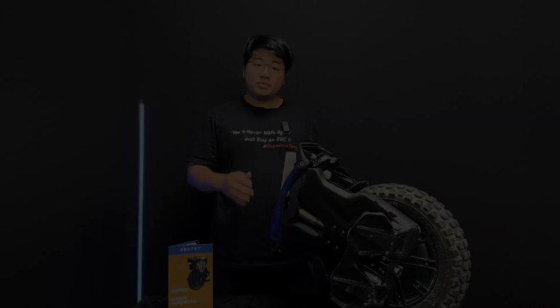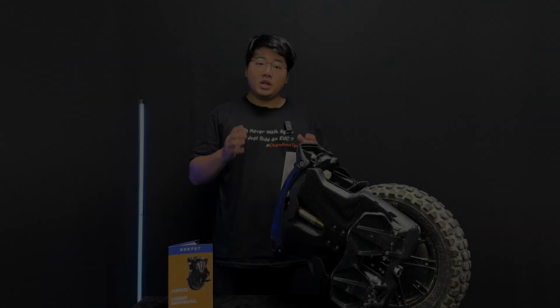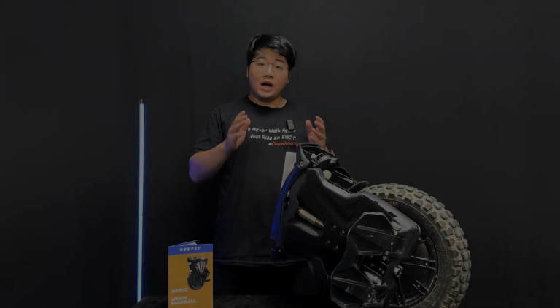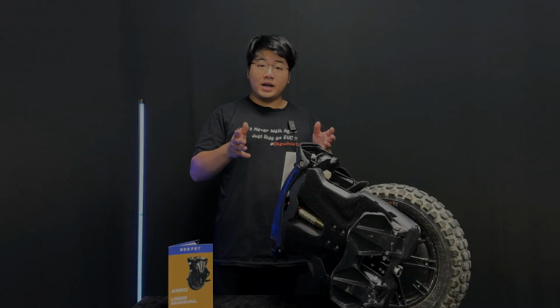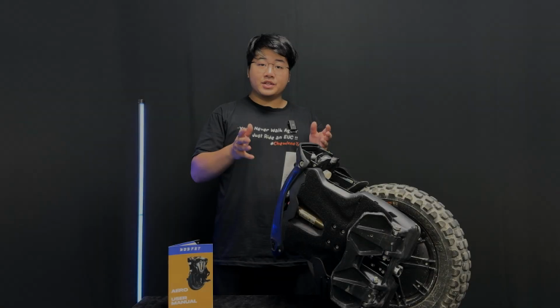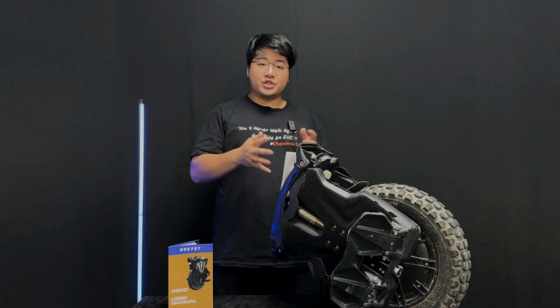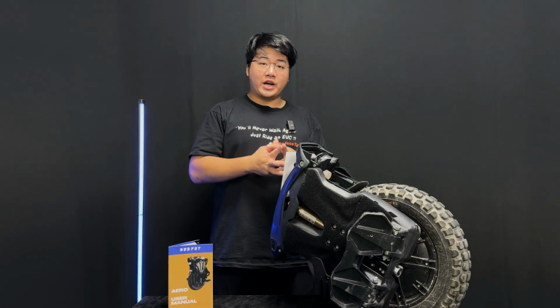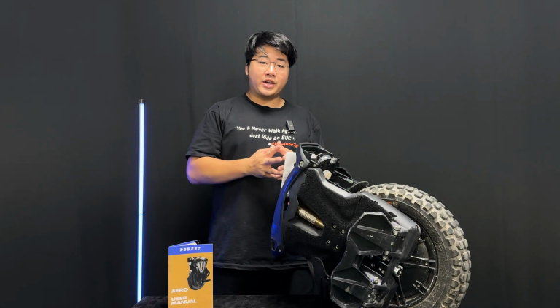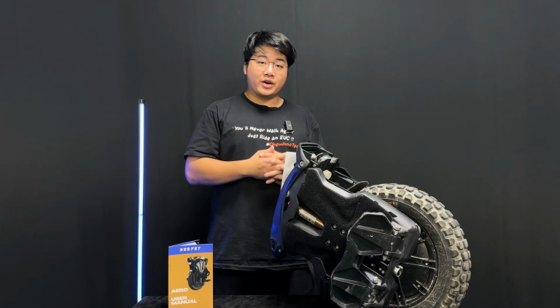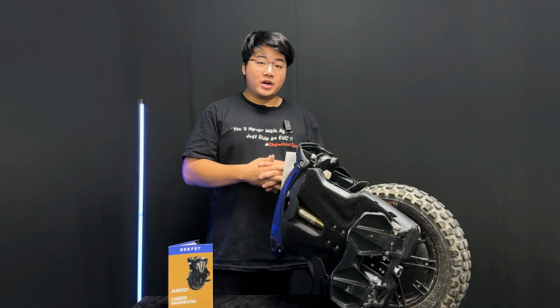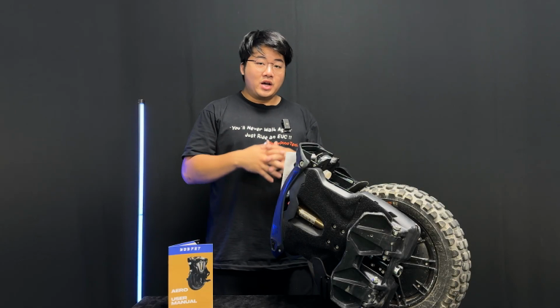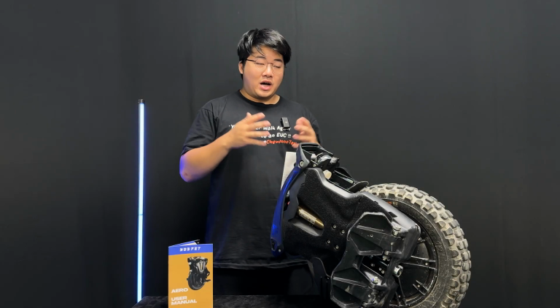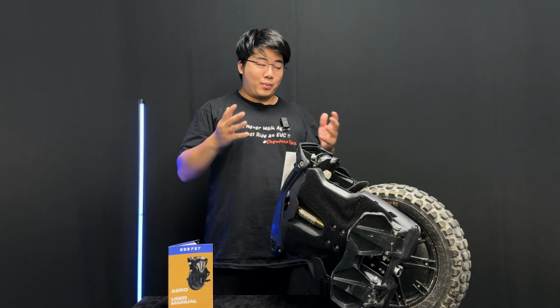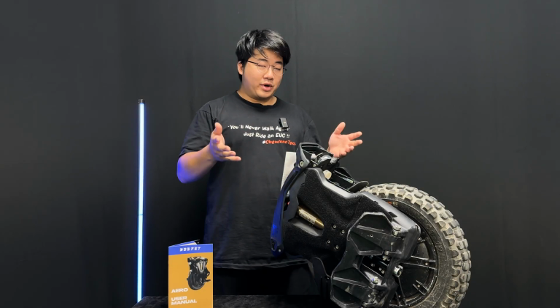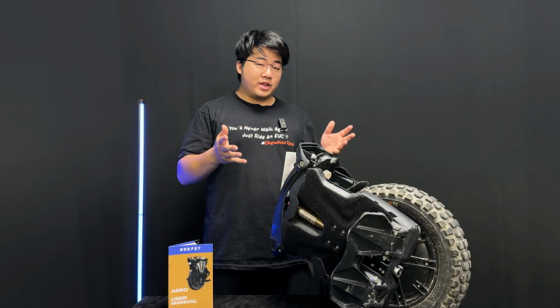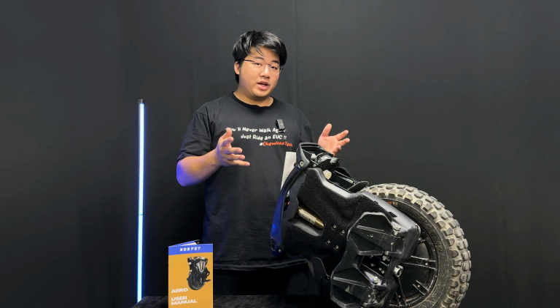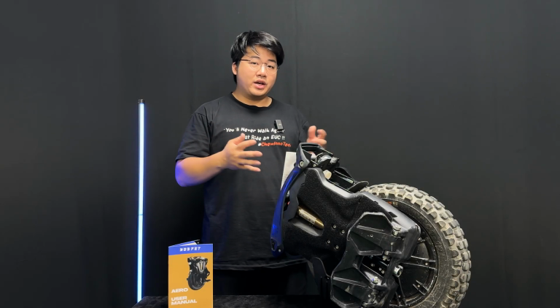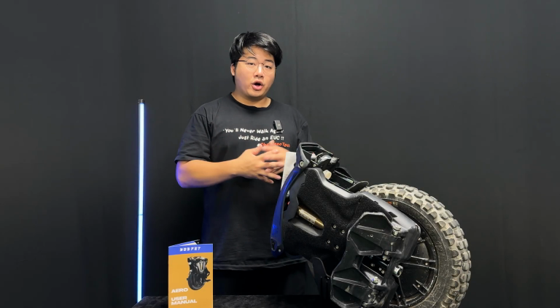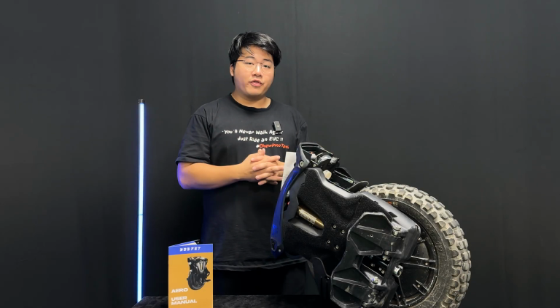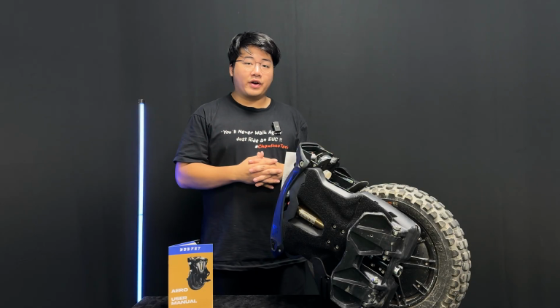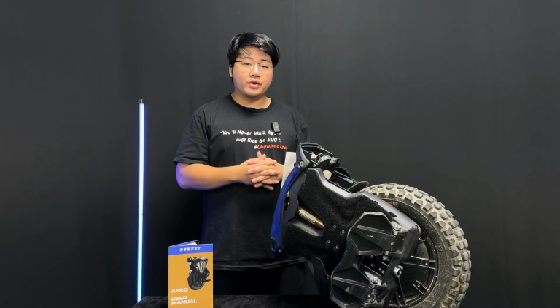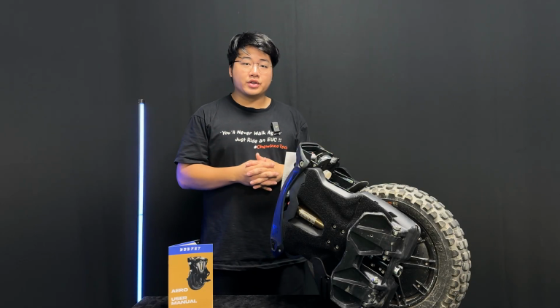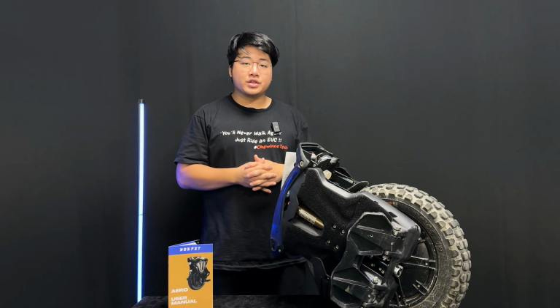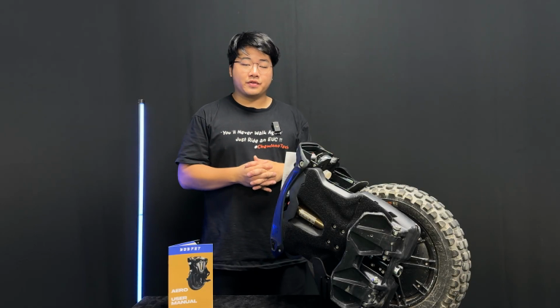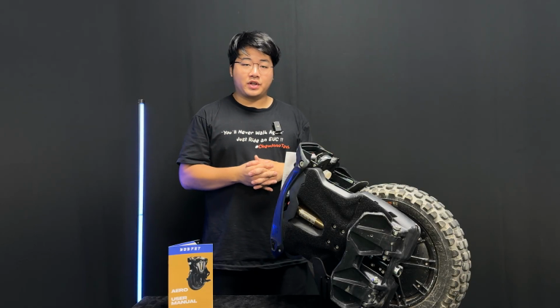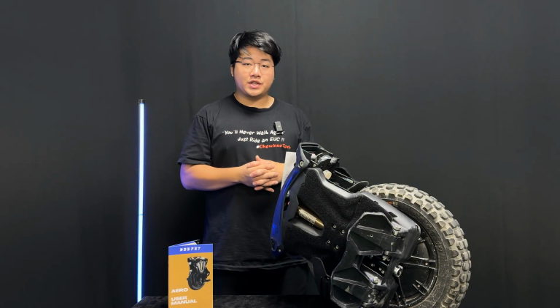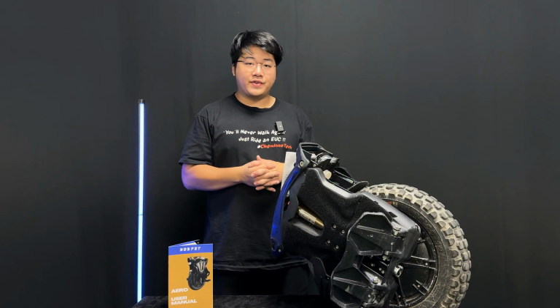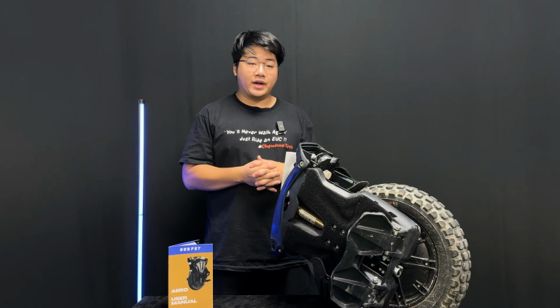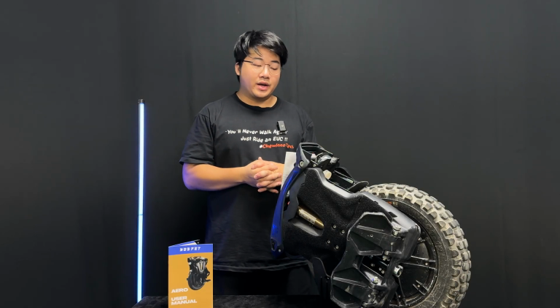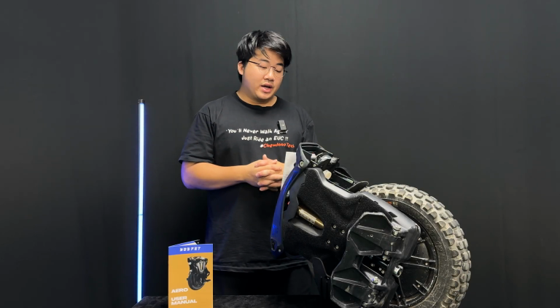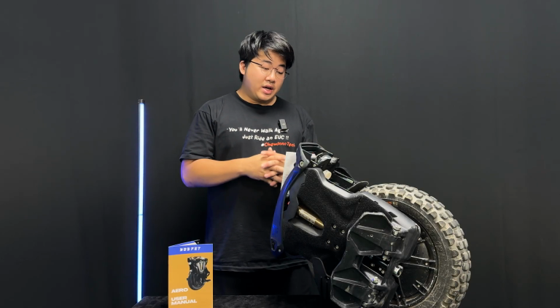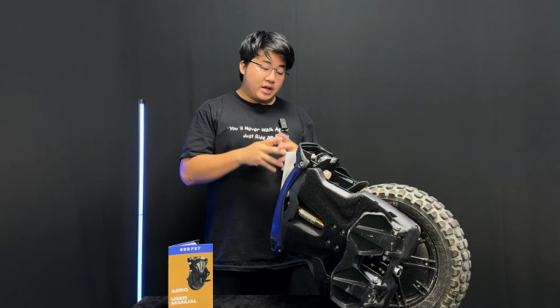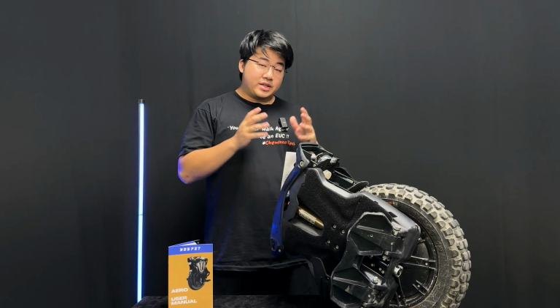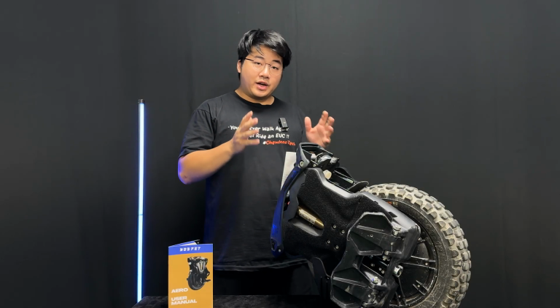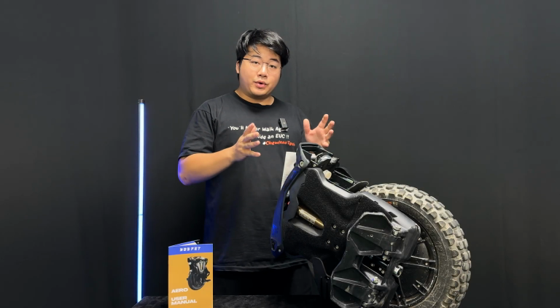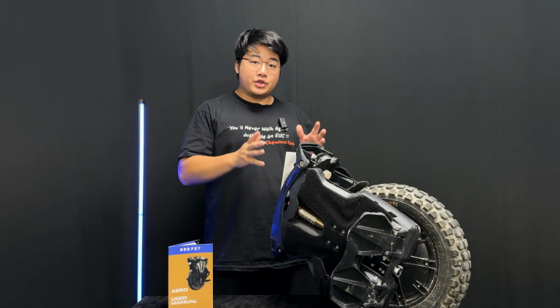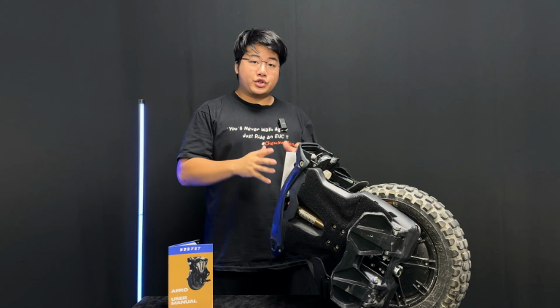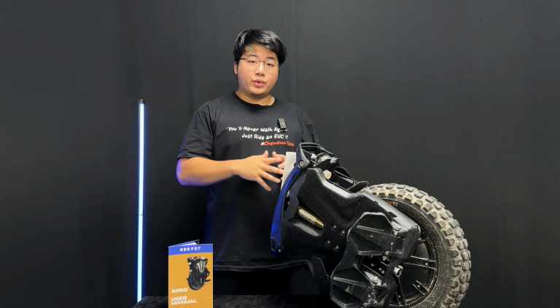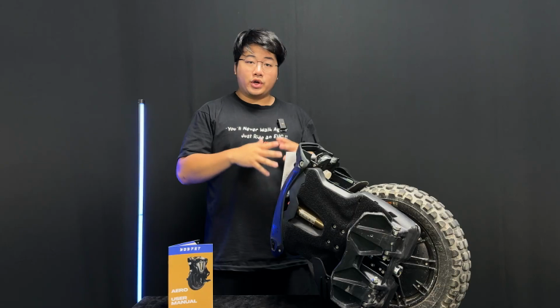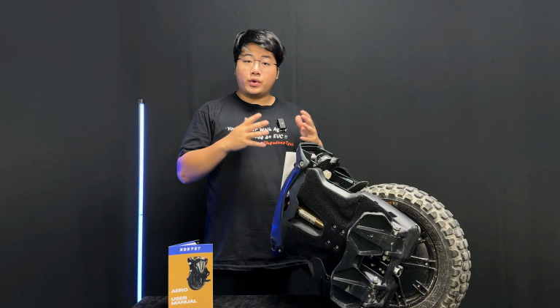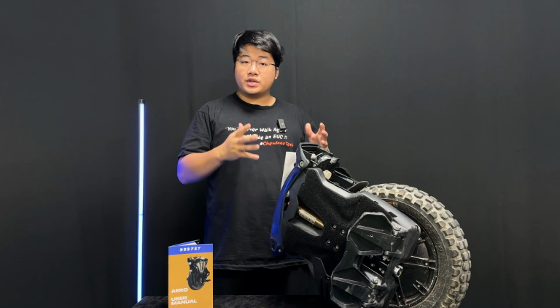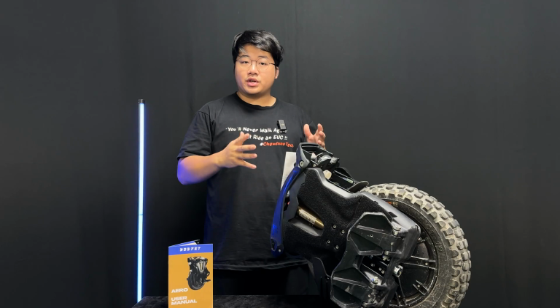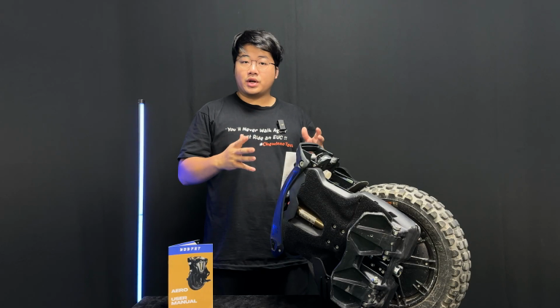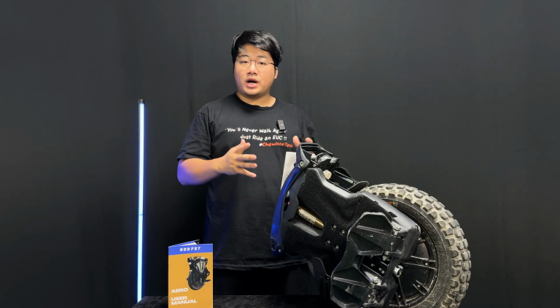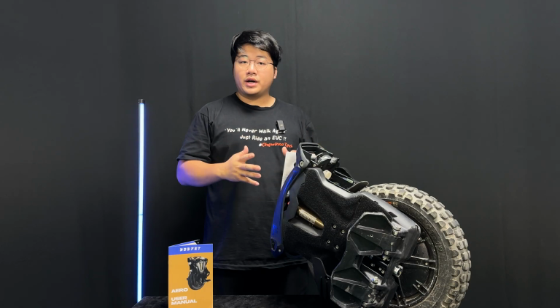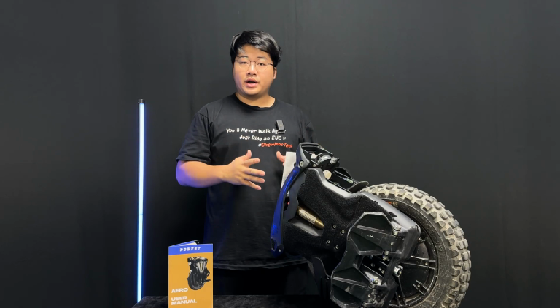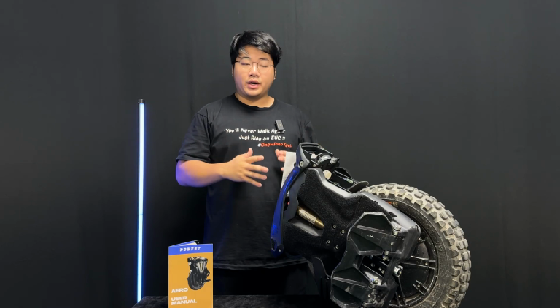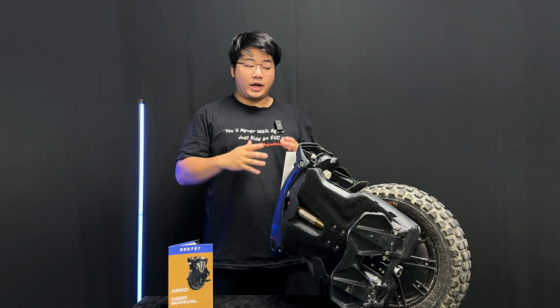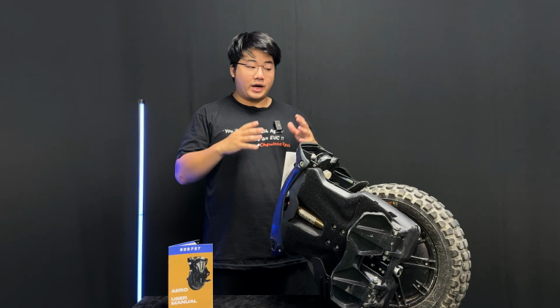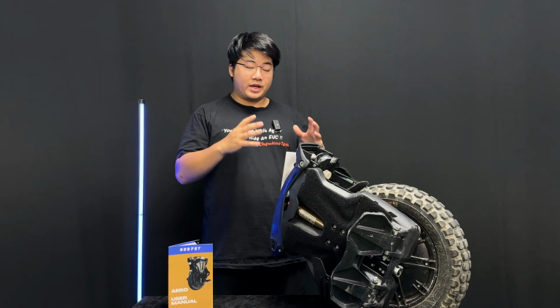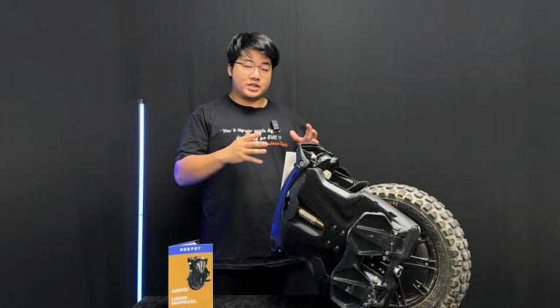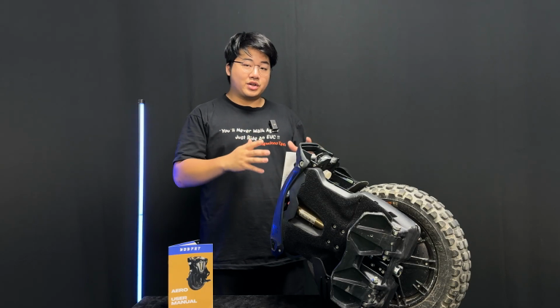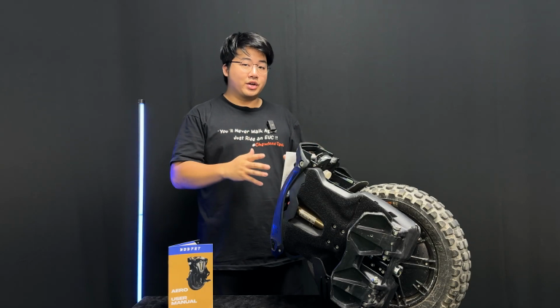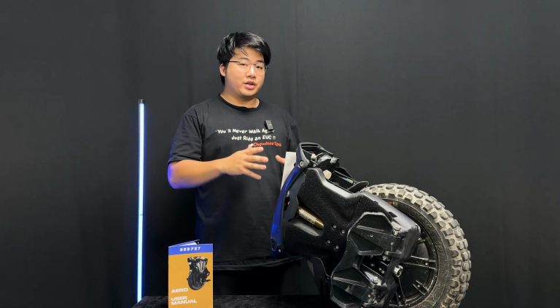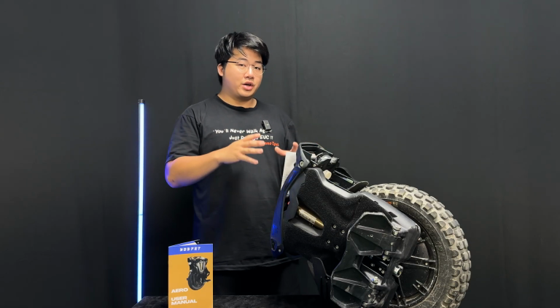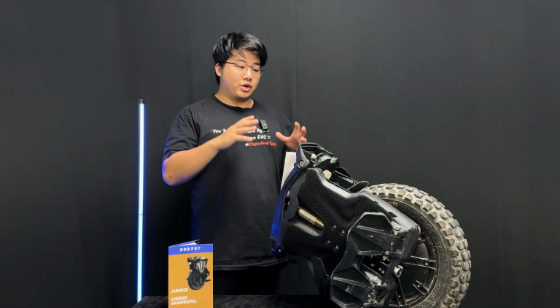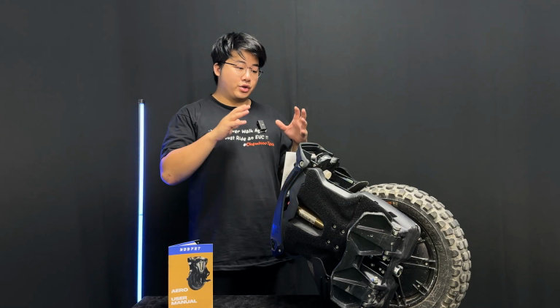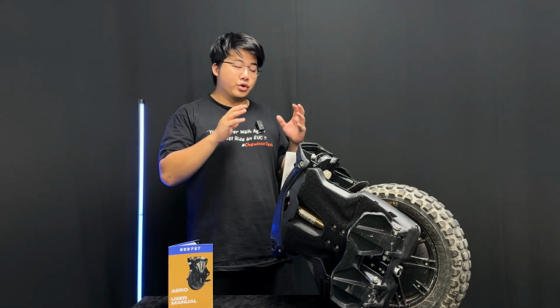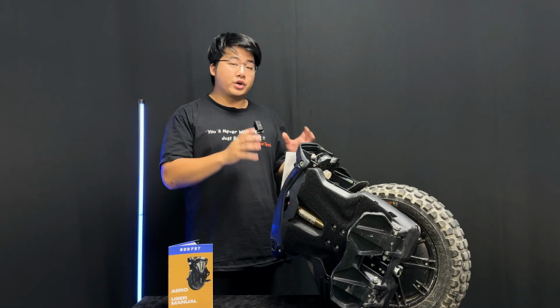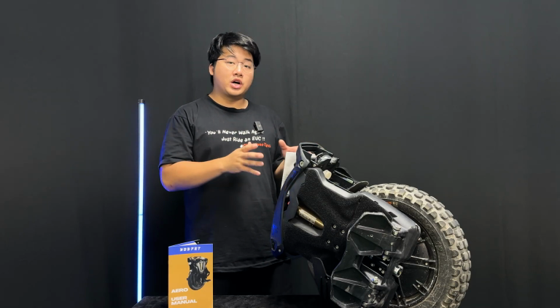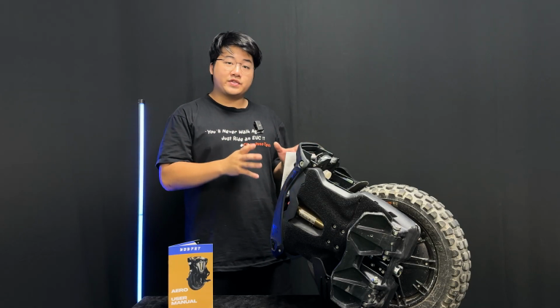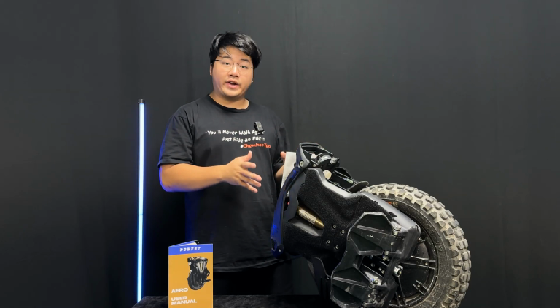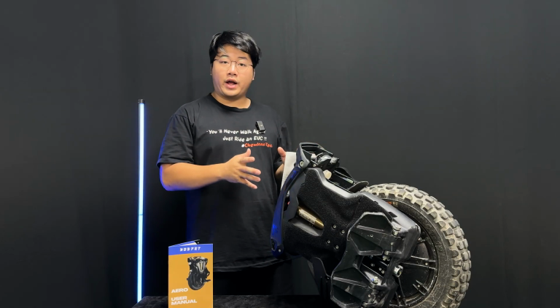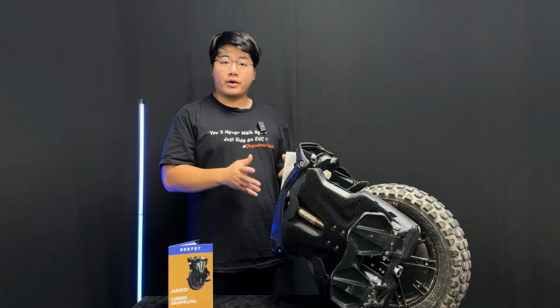Hi, it's Jack here. I'm one of the co-founders of NOSFET. Today we're just doing a quick start guide on how to get started on your NOSFET Aero.